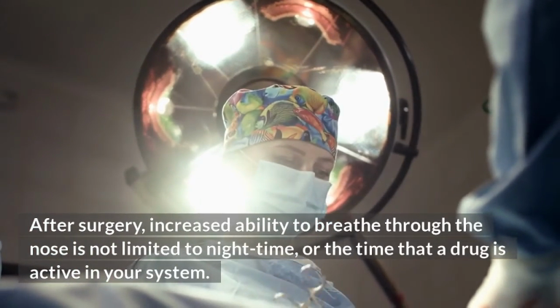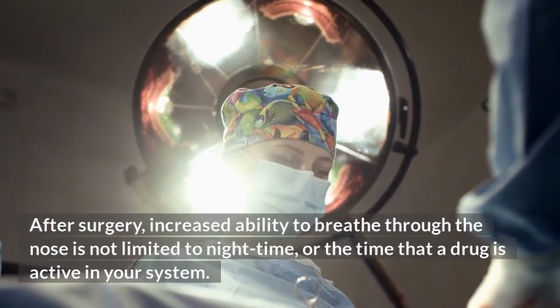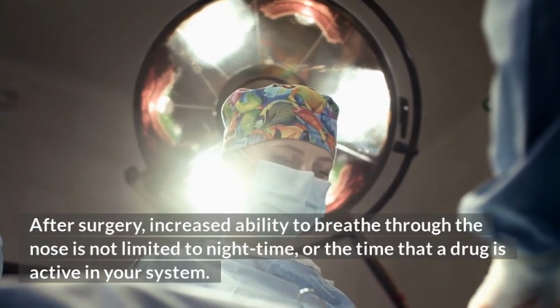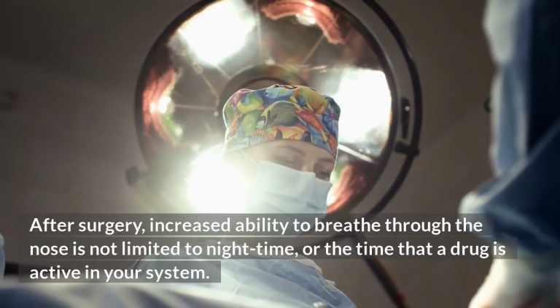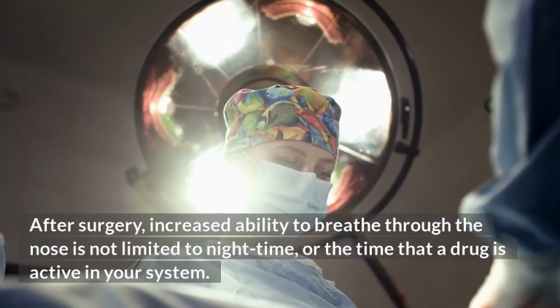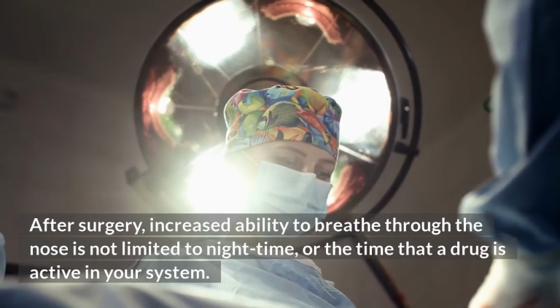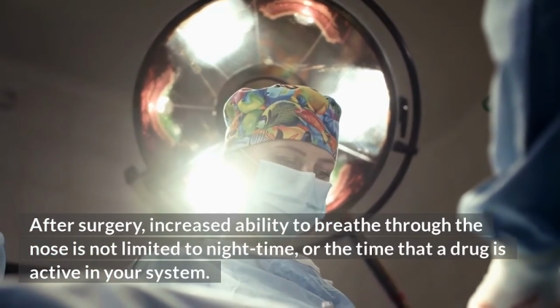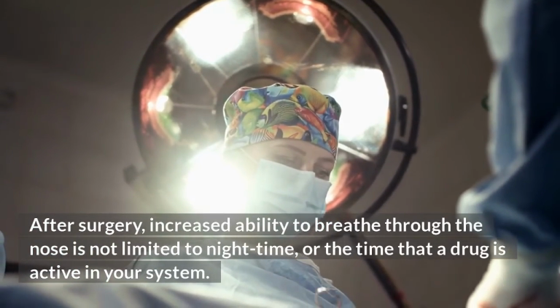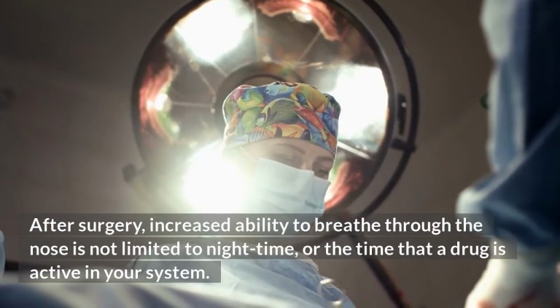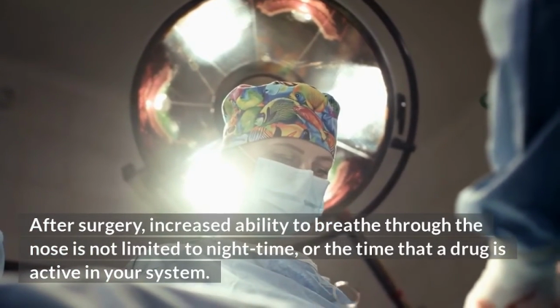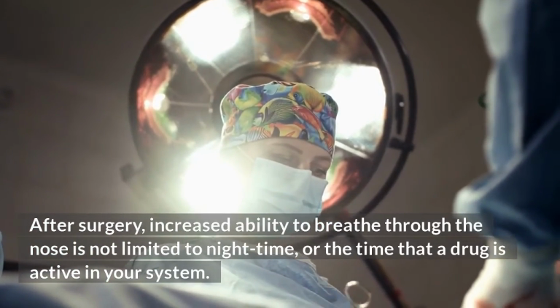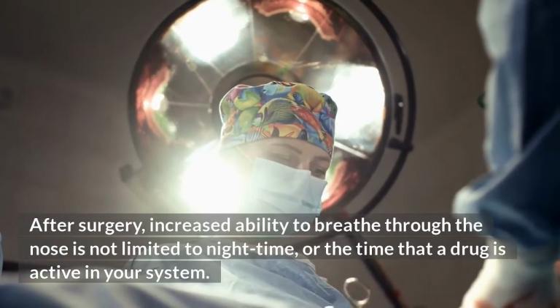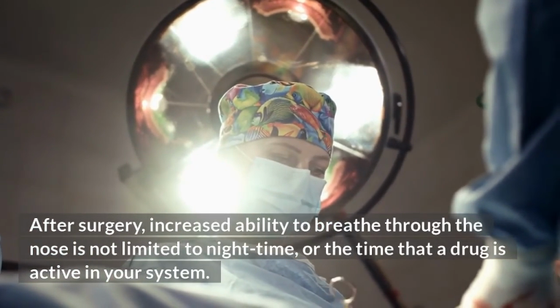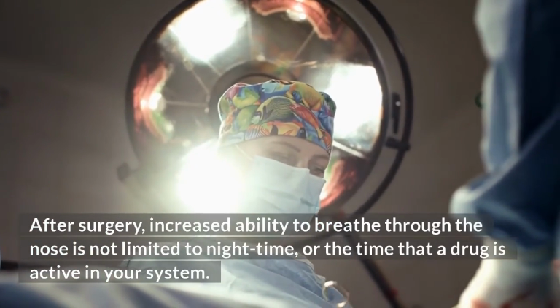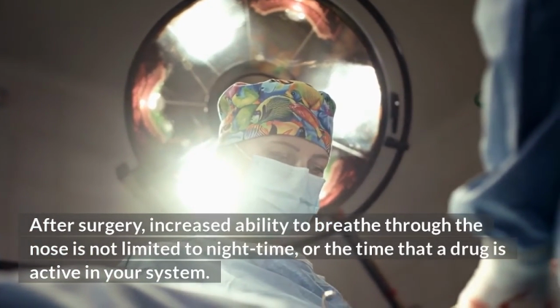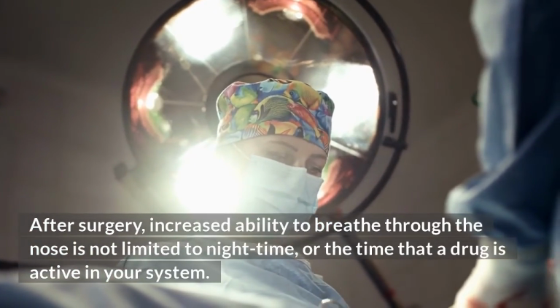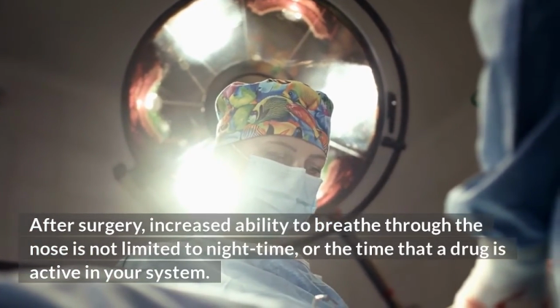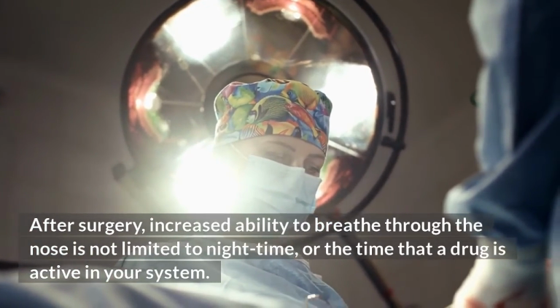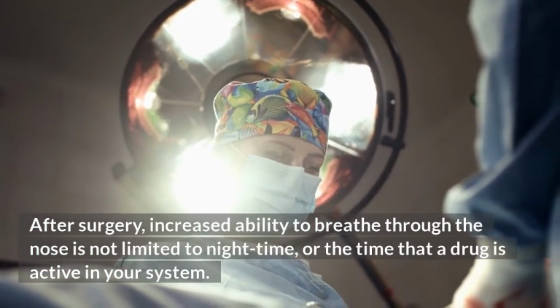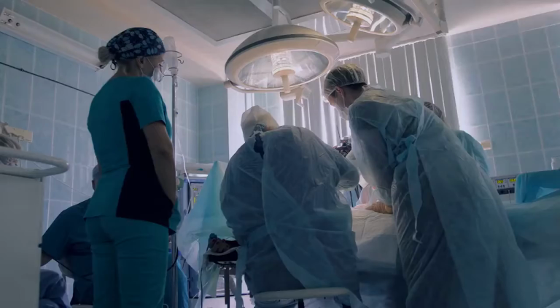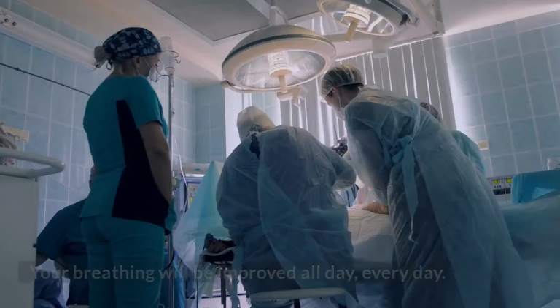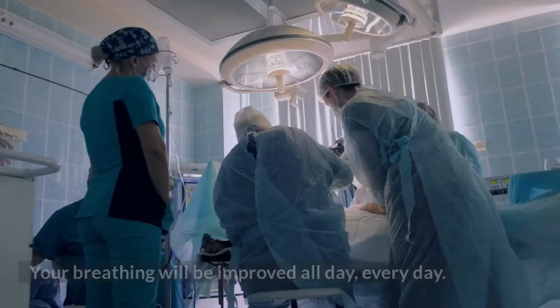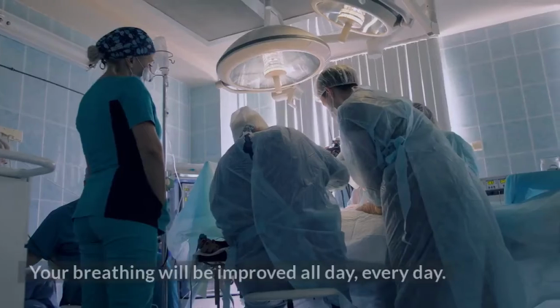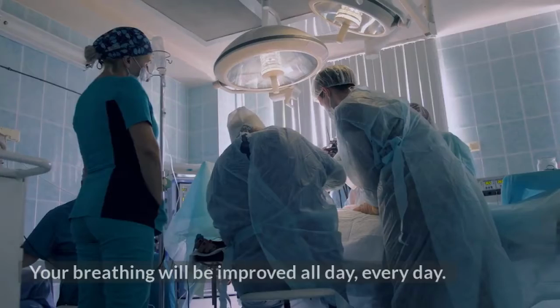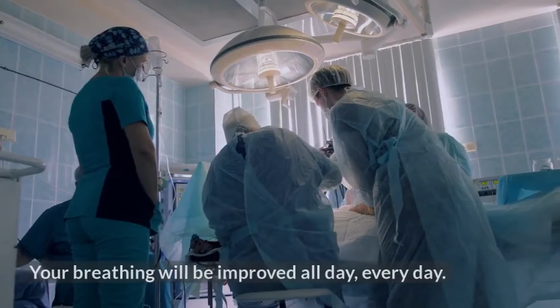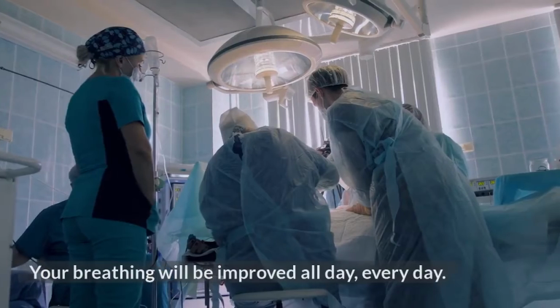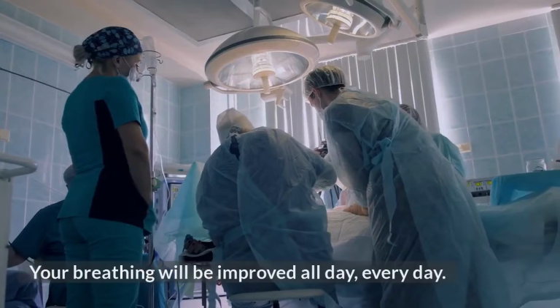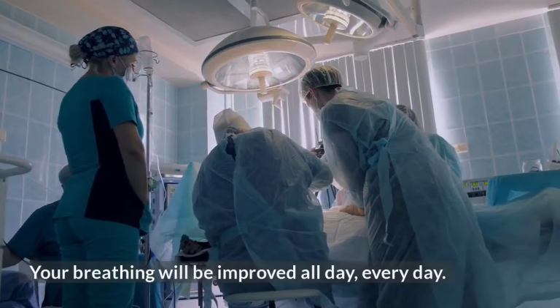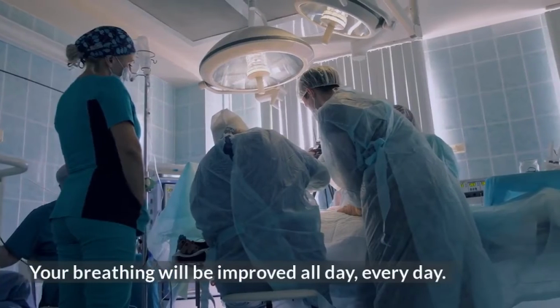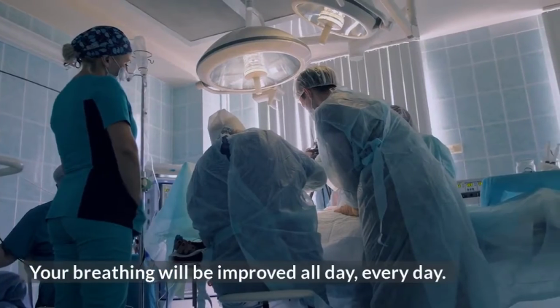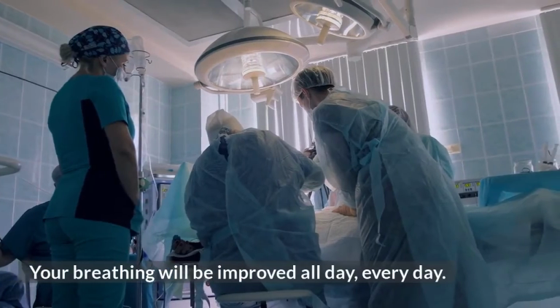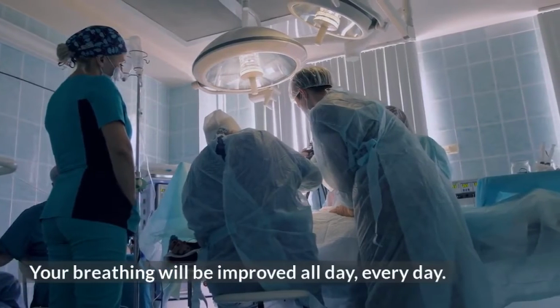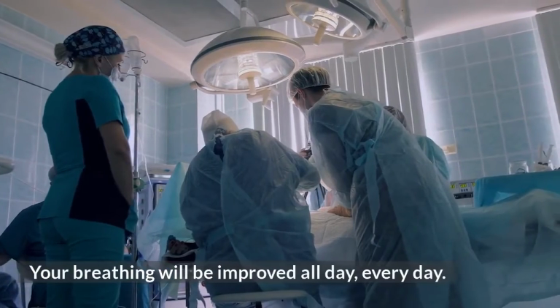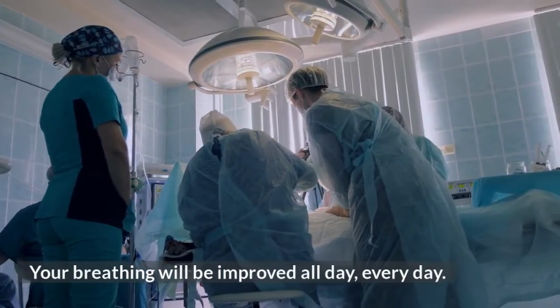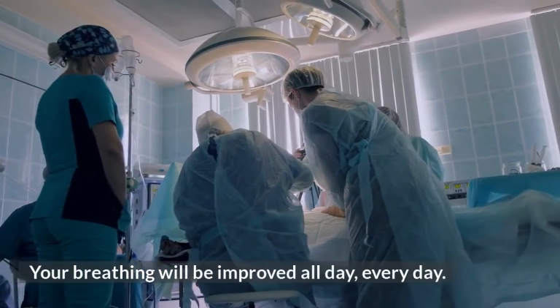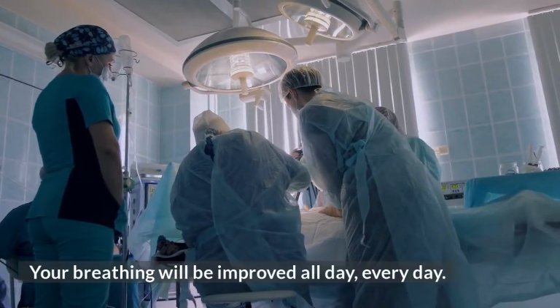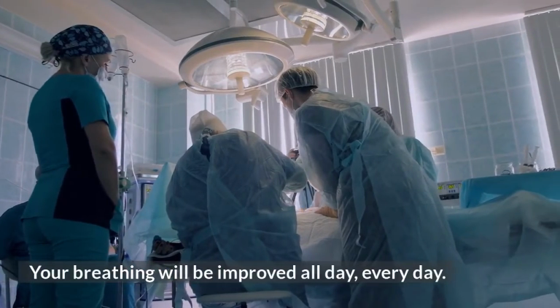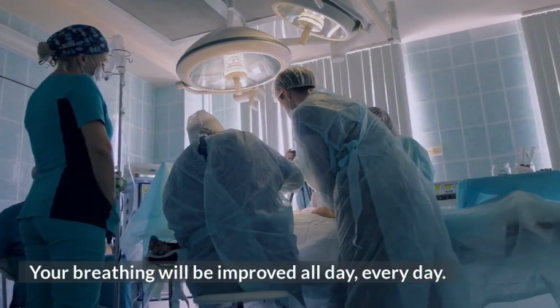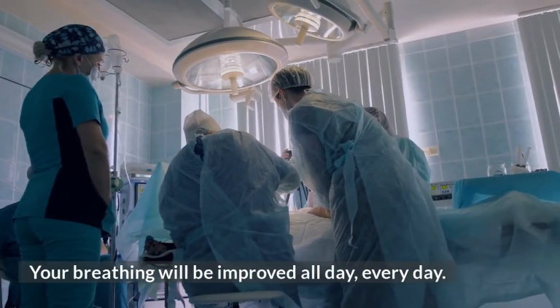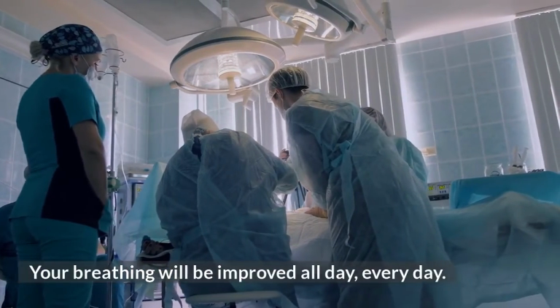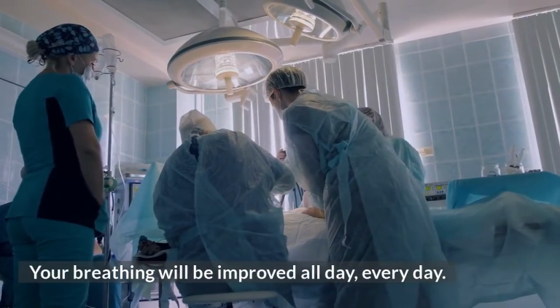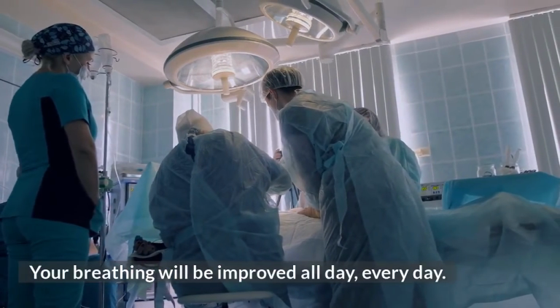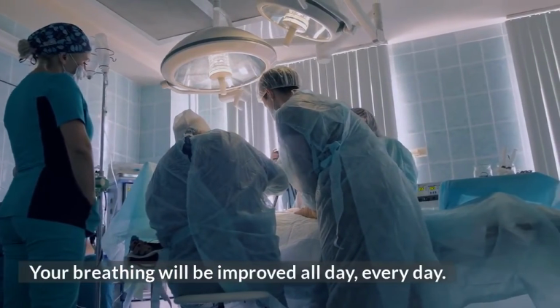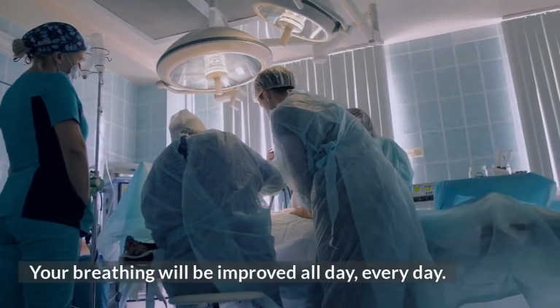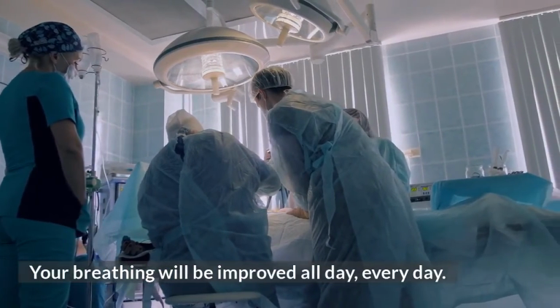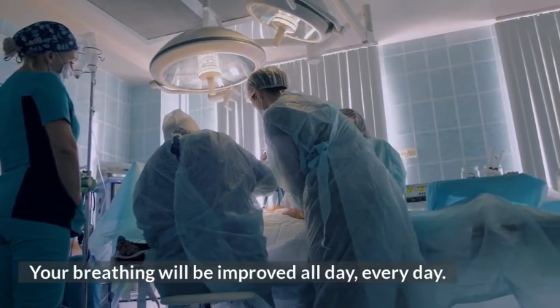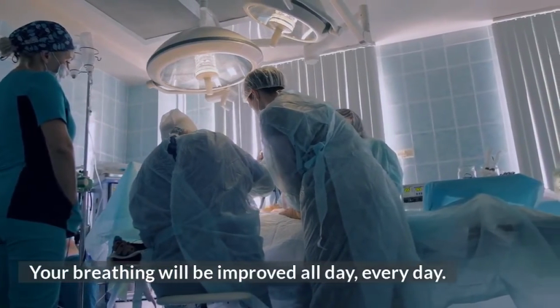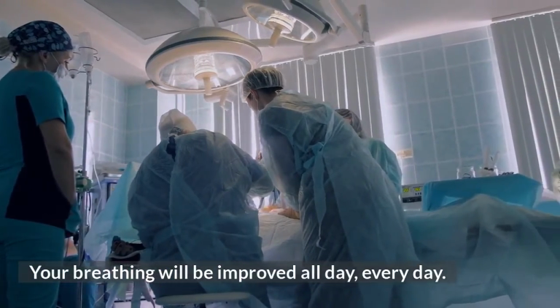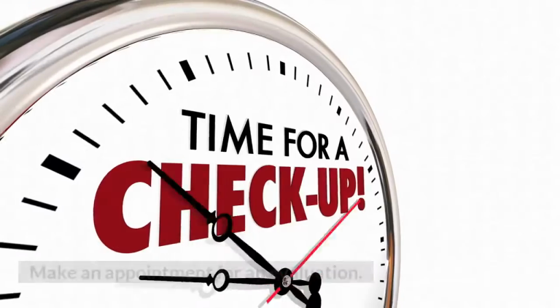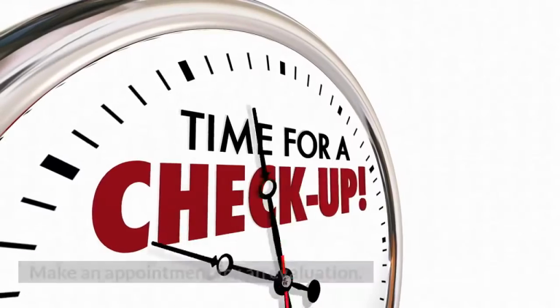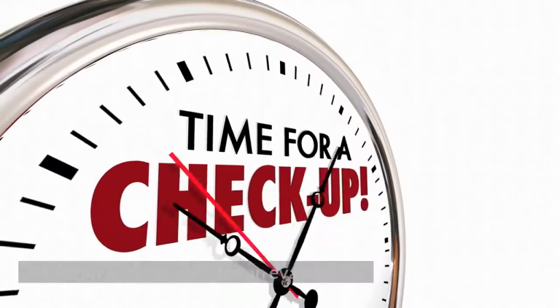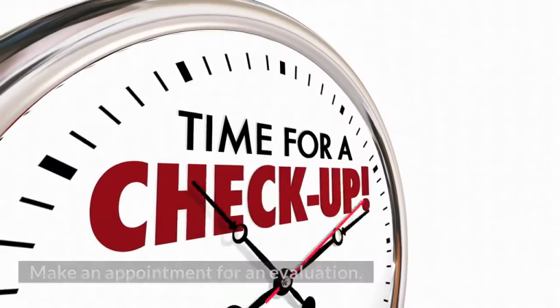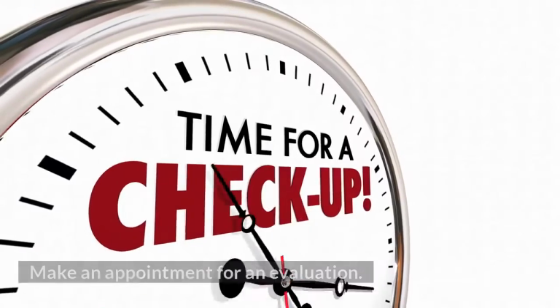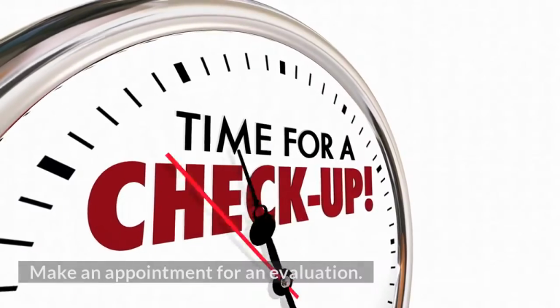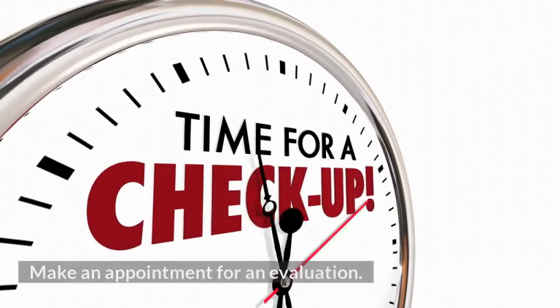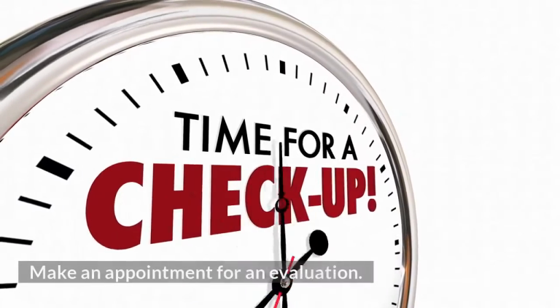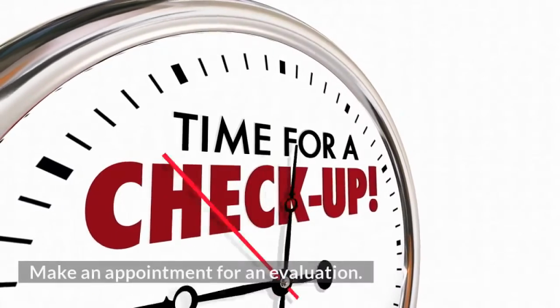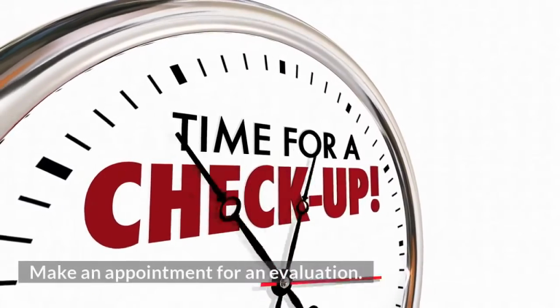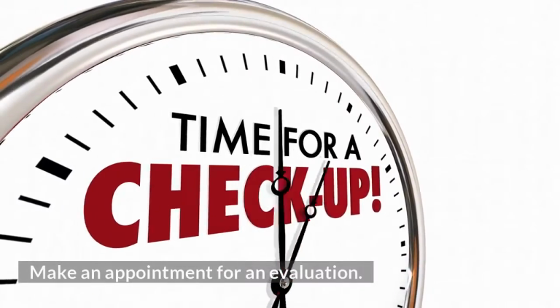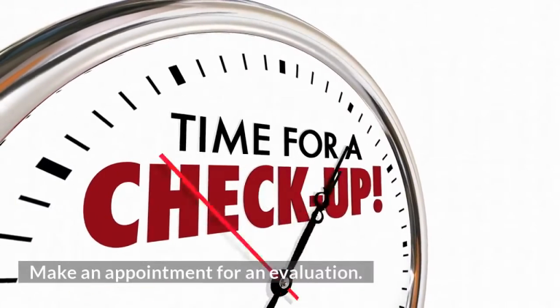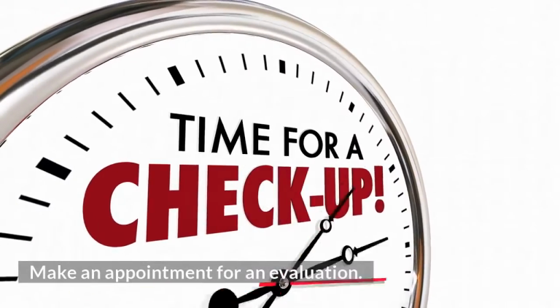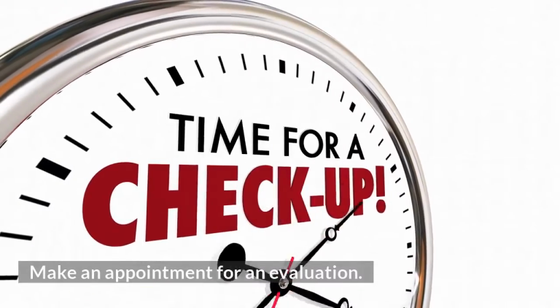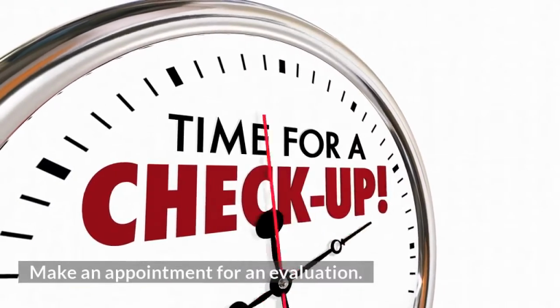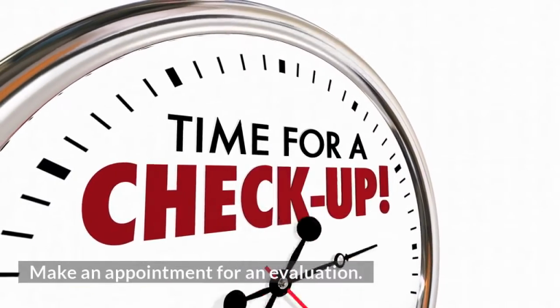After surgery, increased ability to breathe through the nose is not limited to nighttime or the time that a drug is active in your system. Your breathing will be improved all day, every day. Make an appointment for an evaluation.